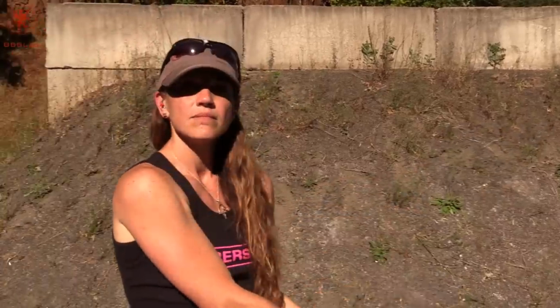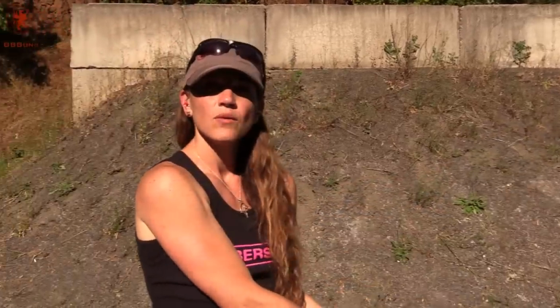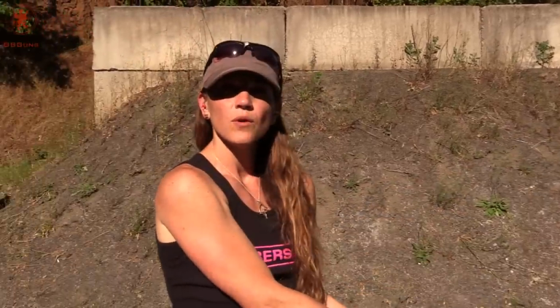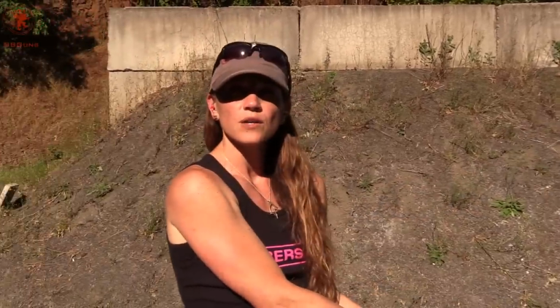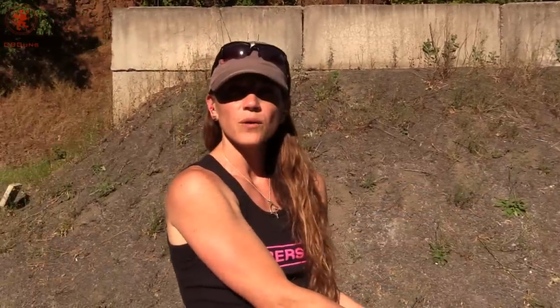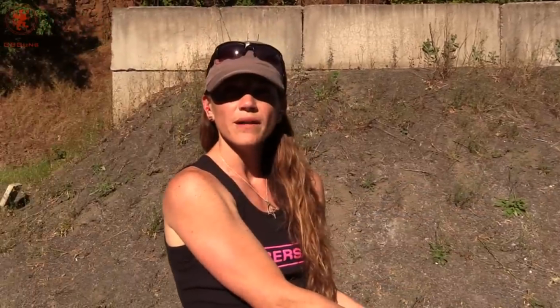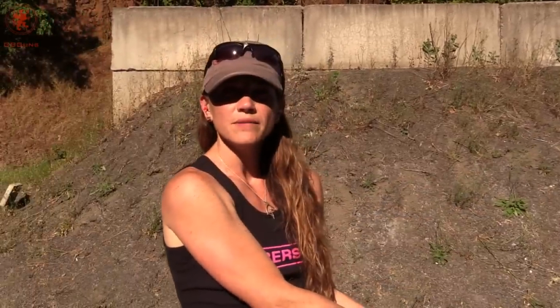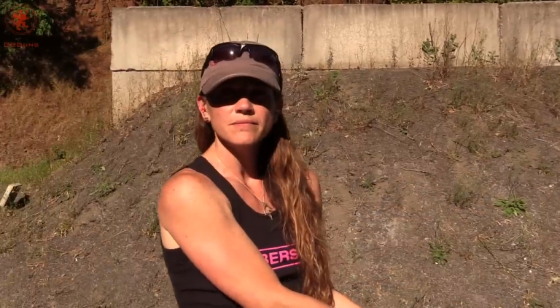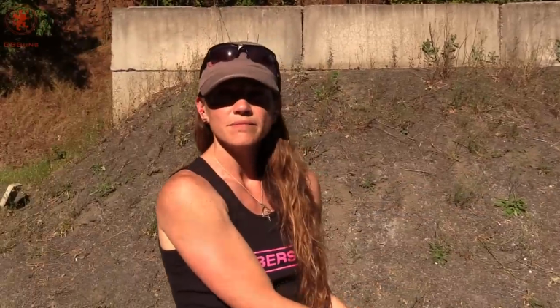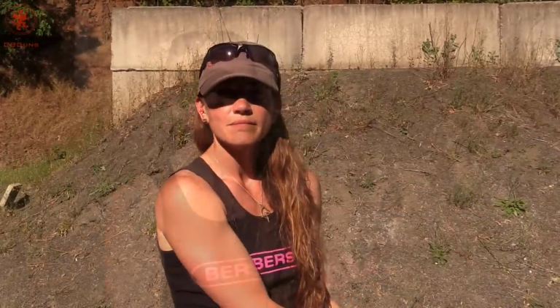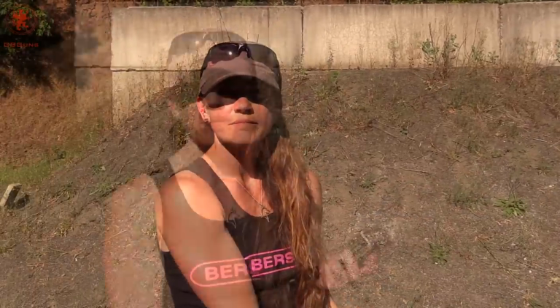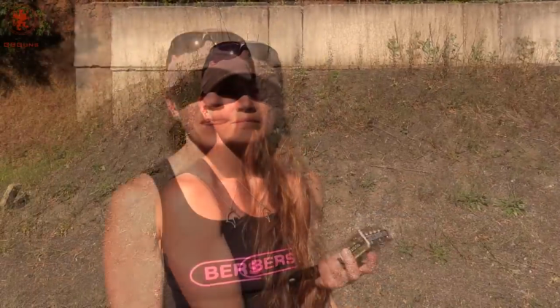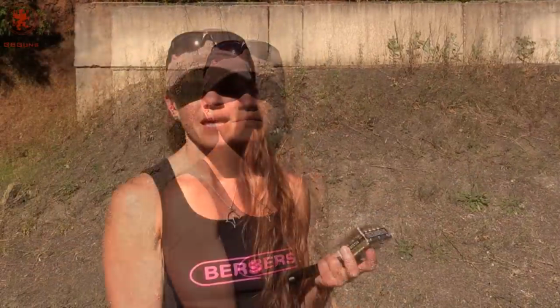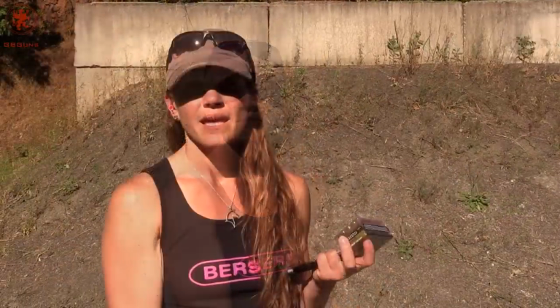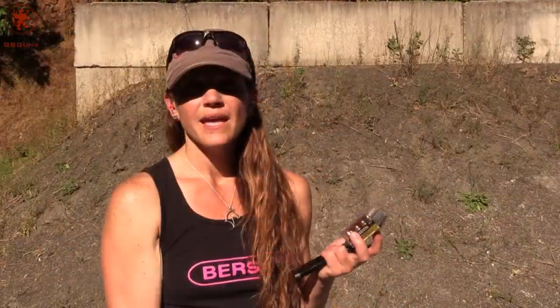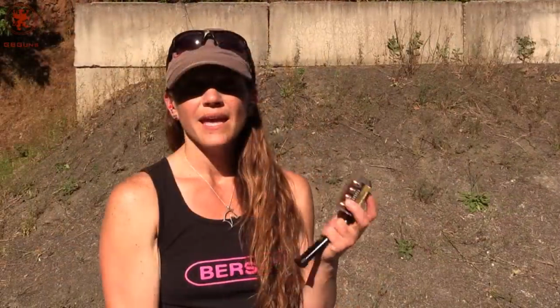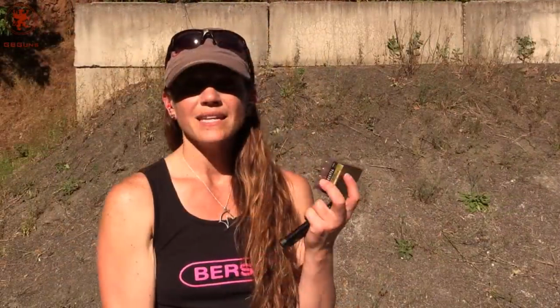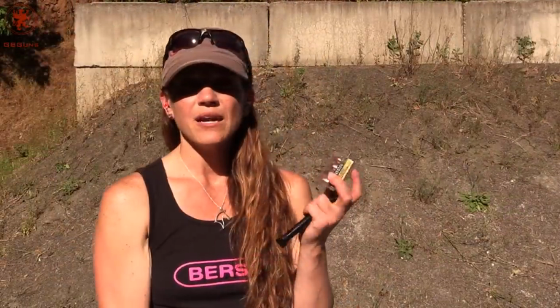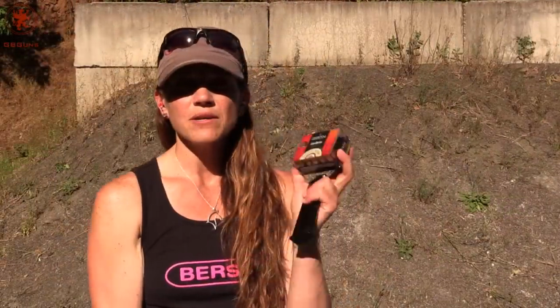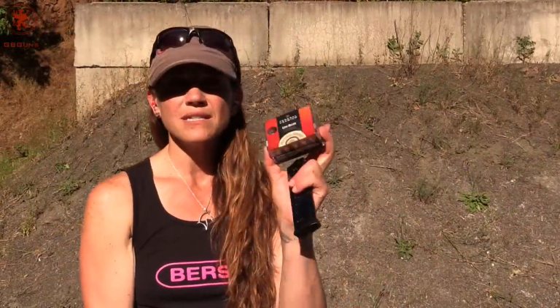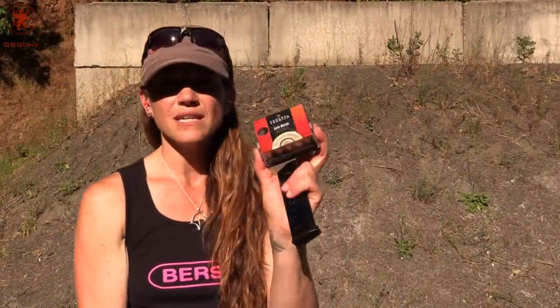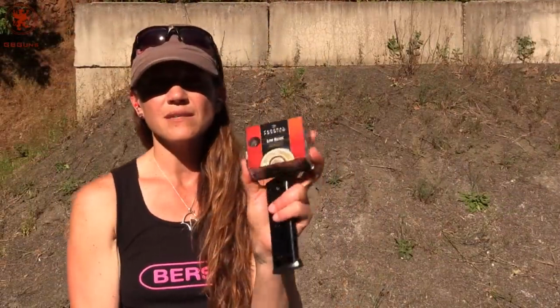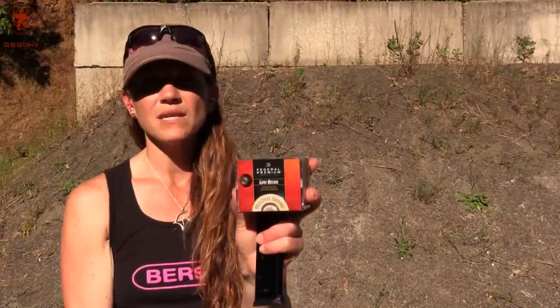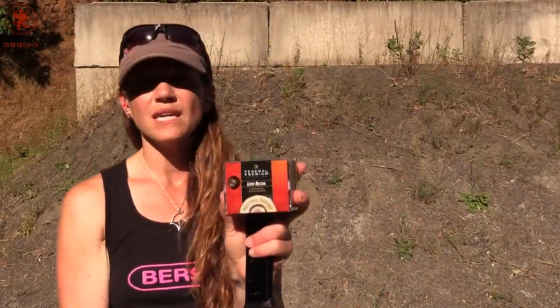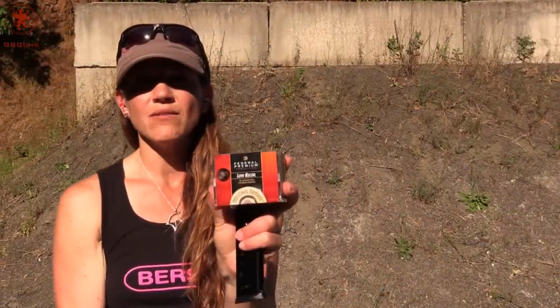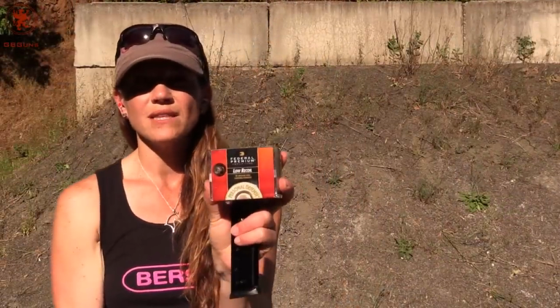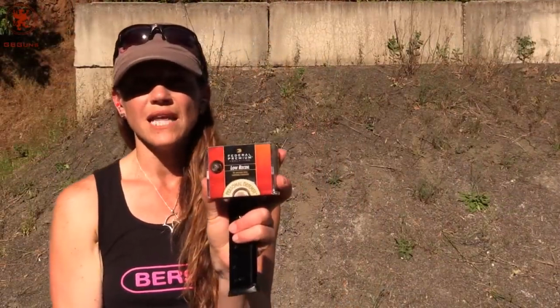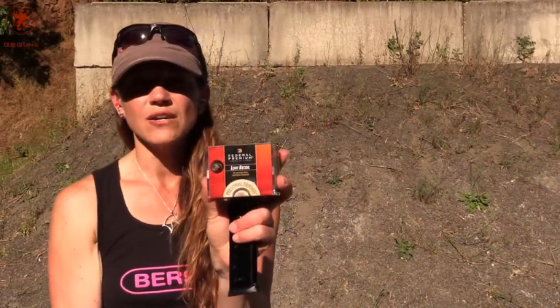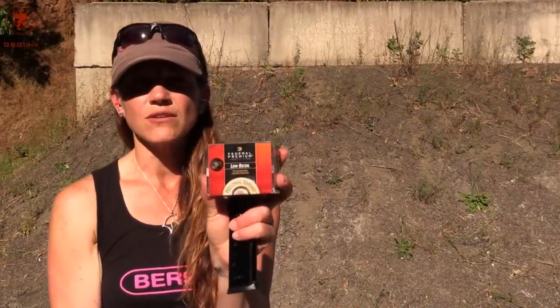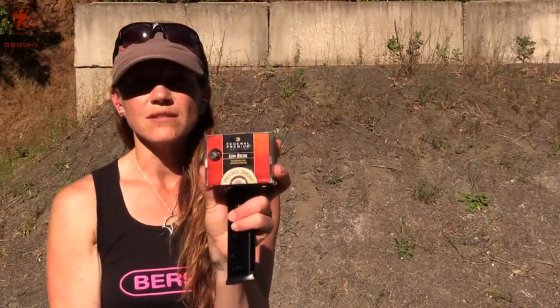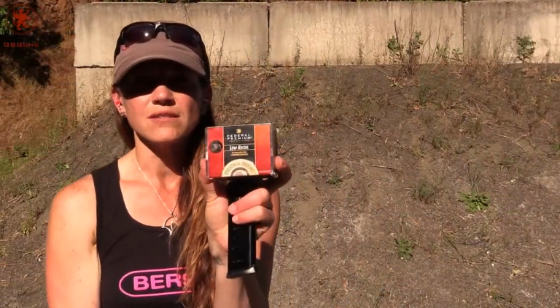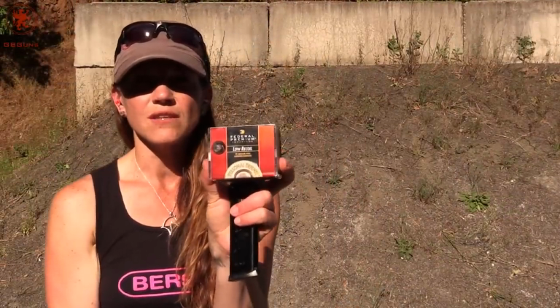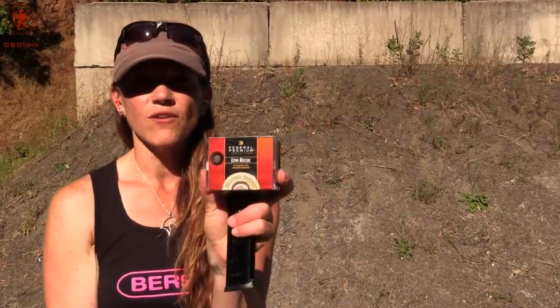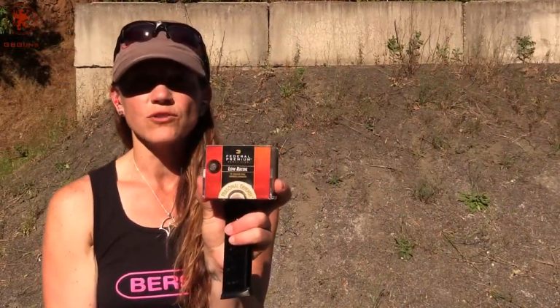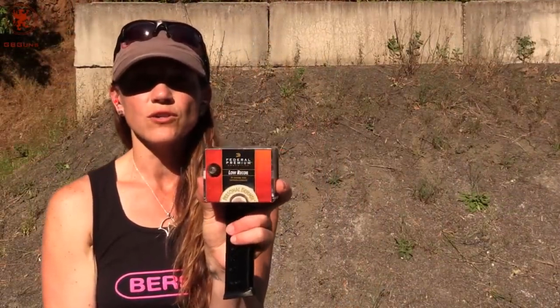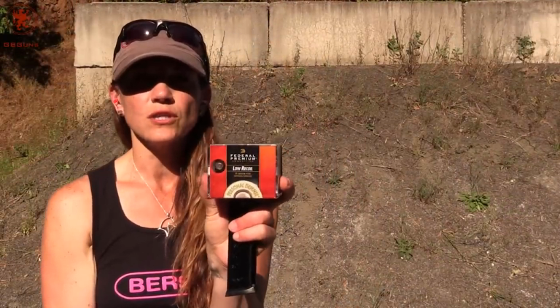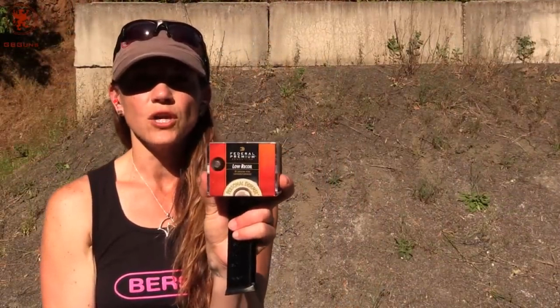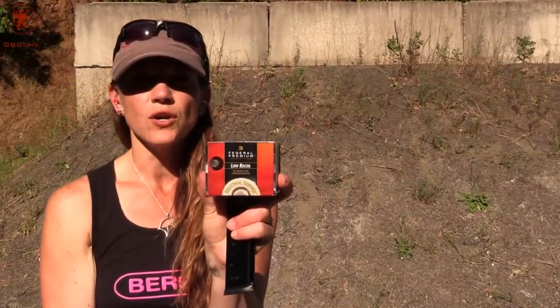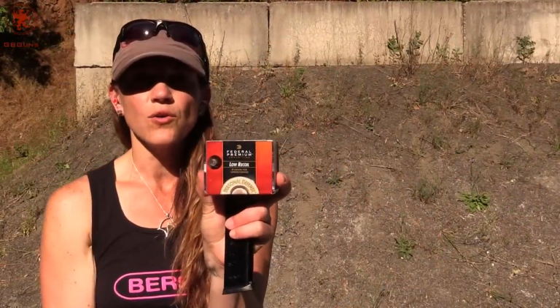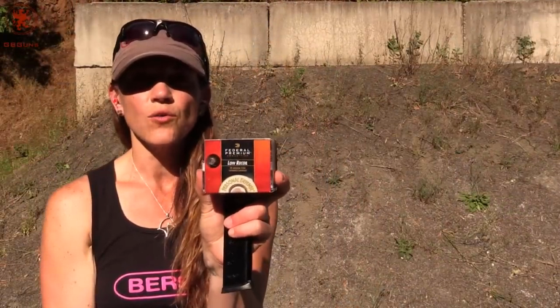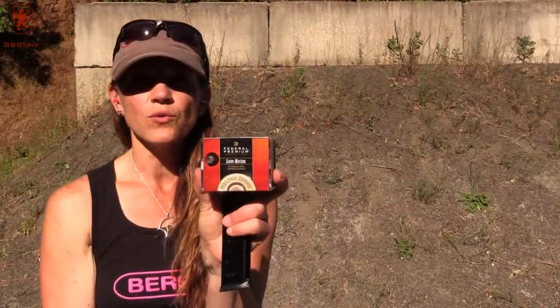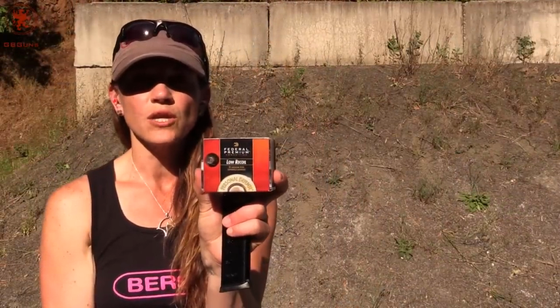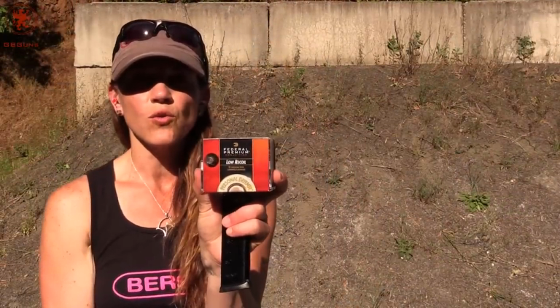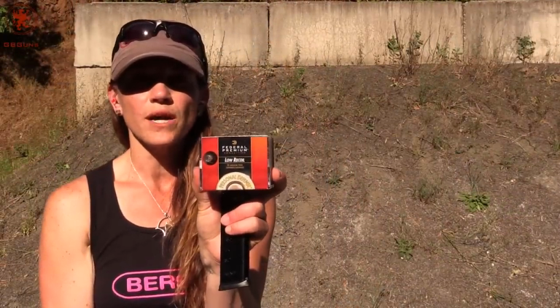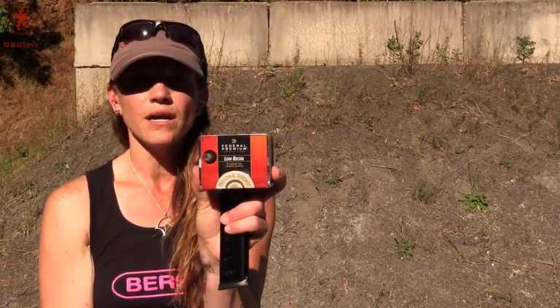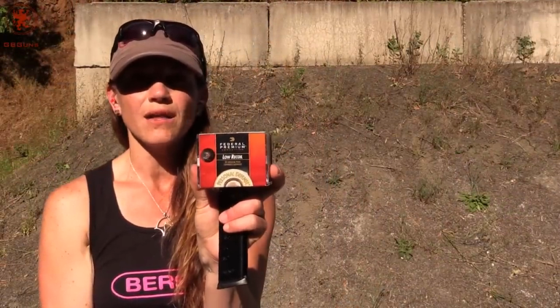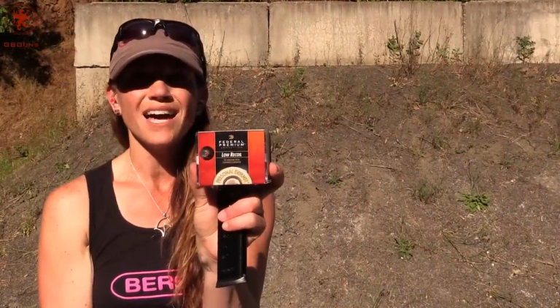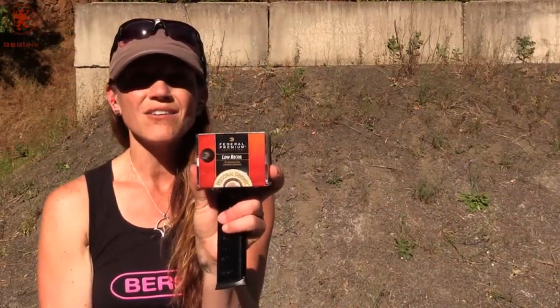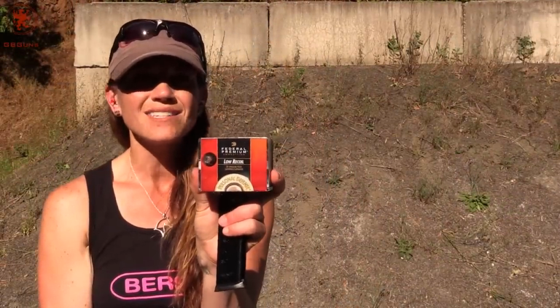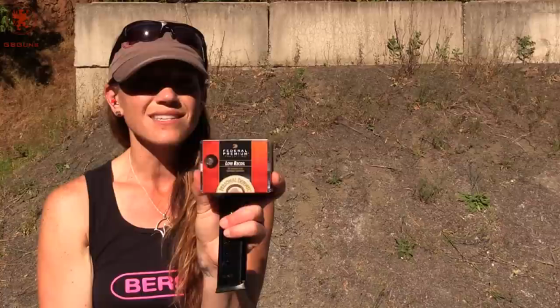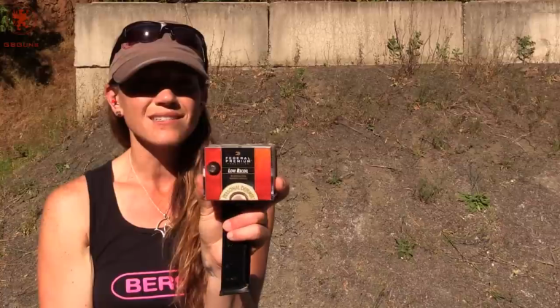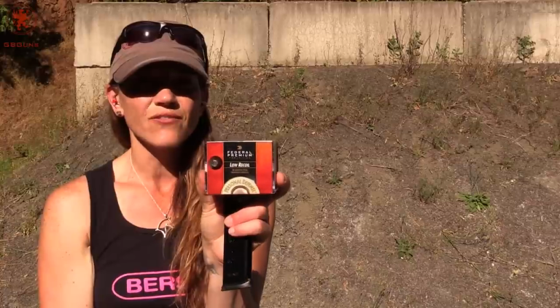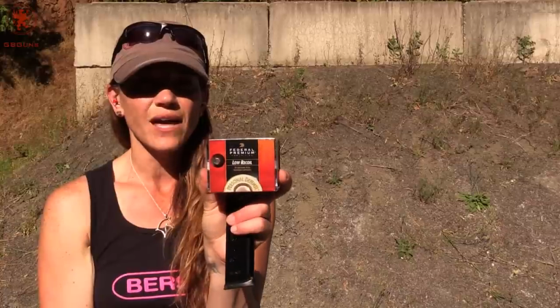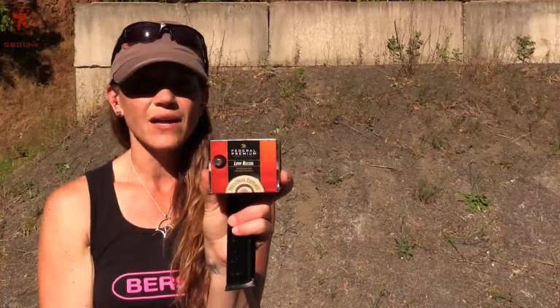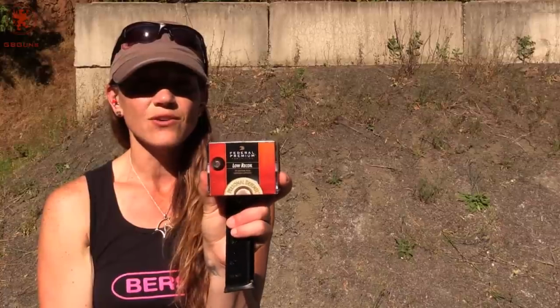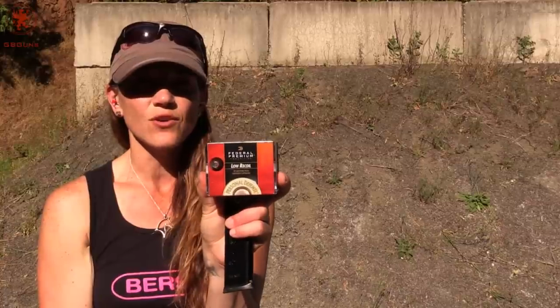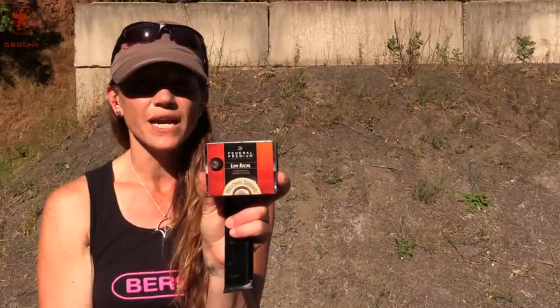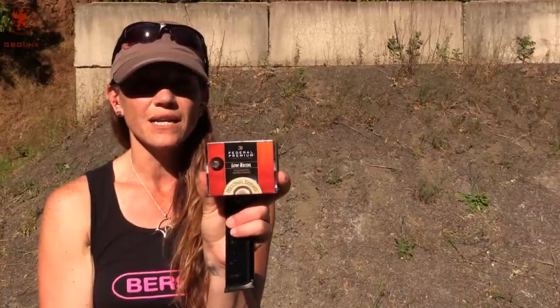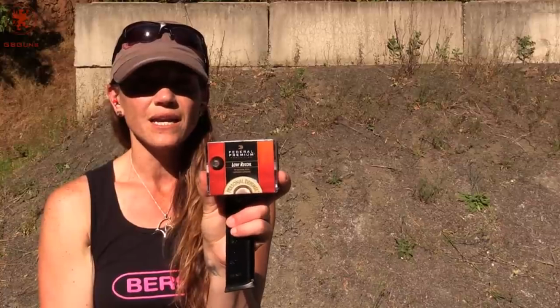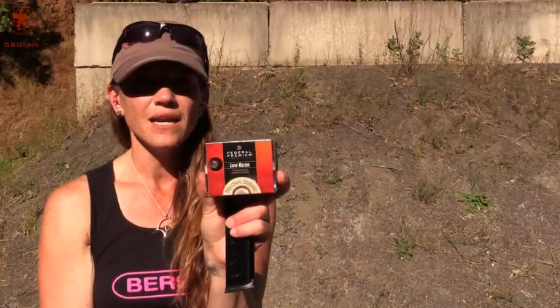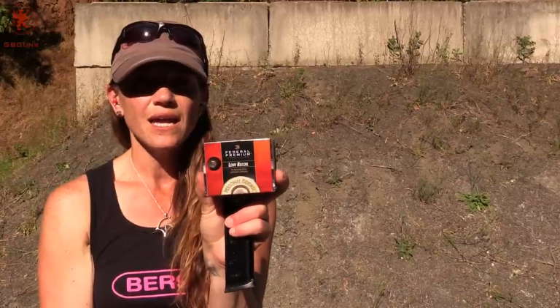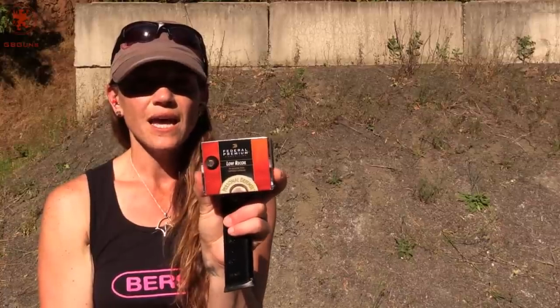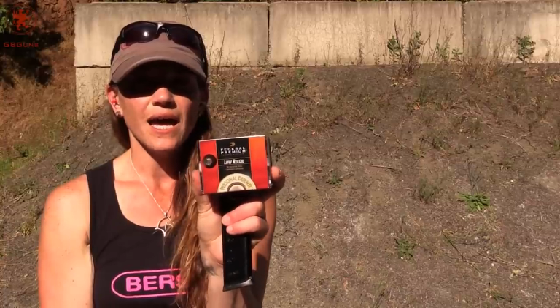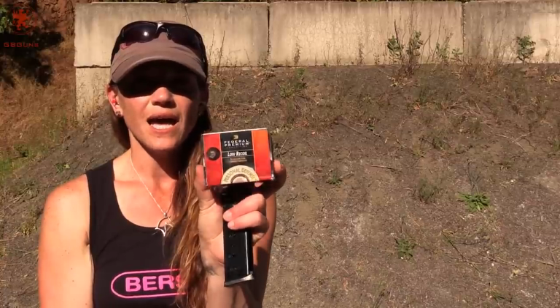Working well. Now we're going to test something even lighter — this is the Federal Low Recoil 165 grain ammunition.